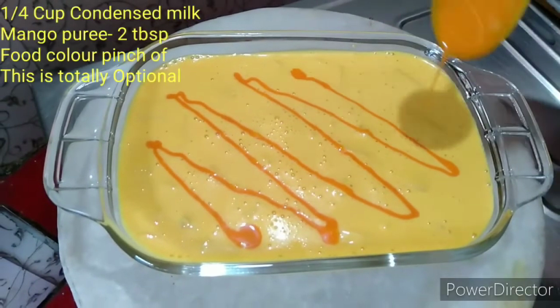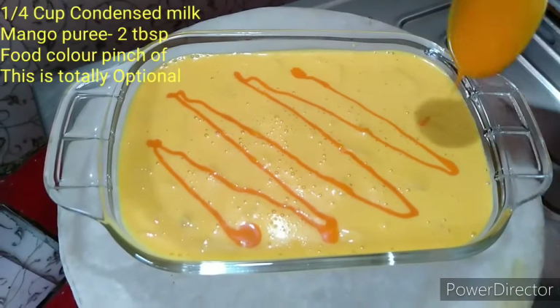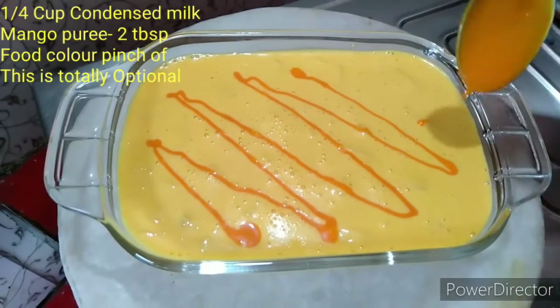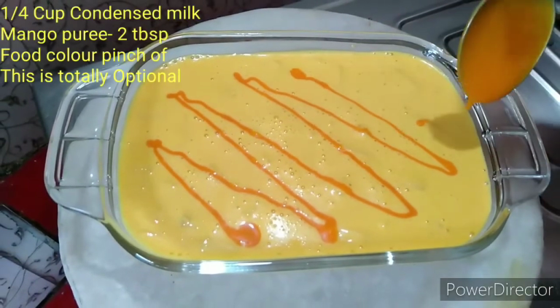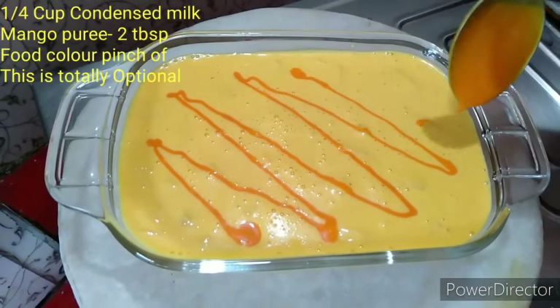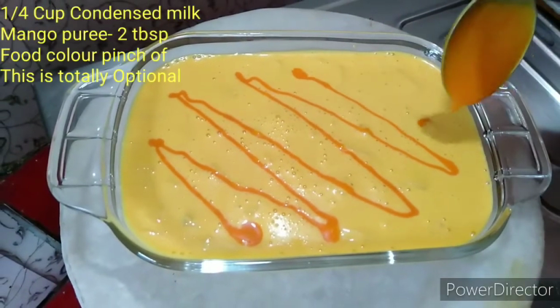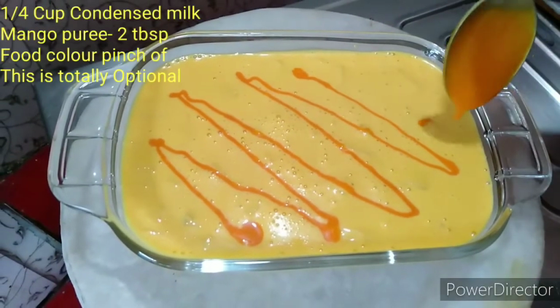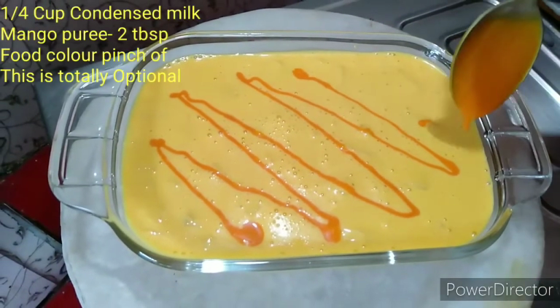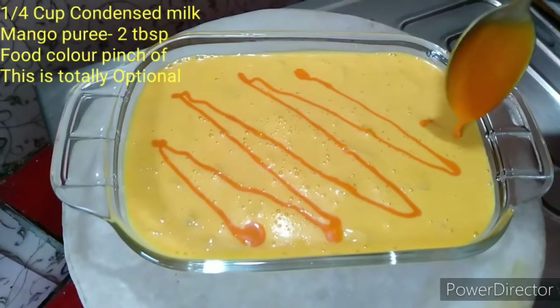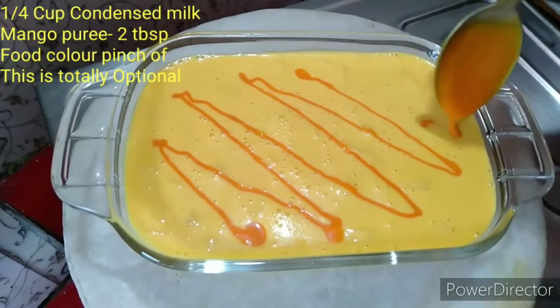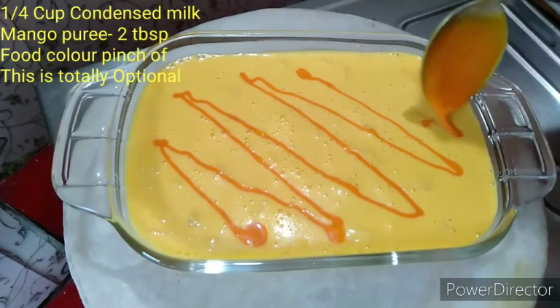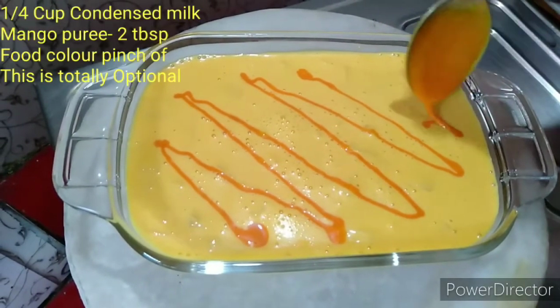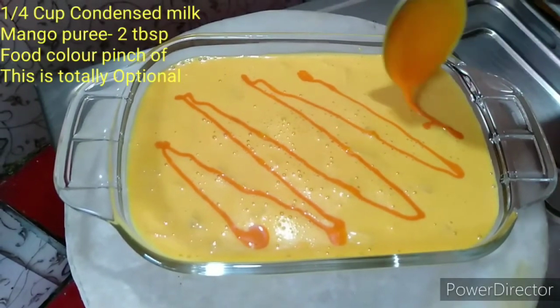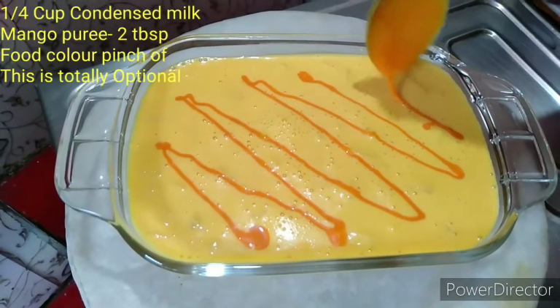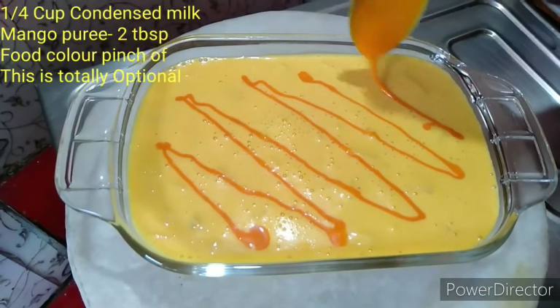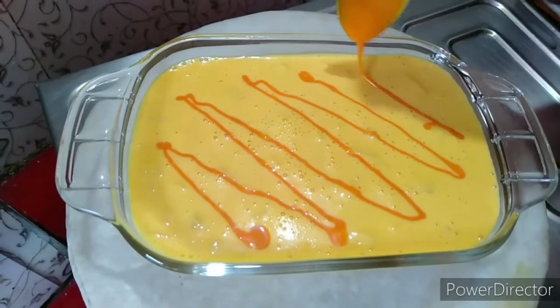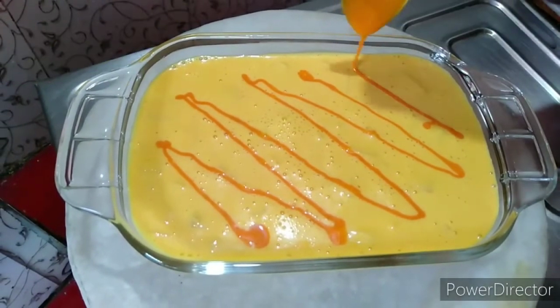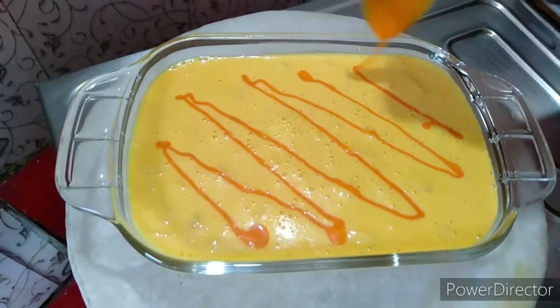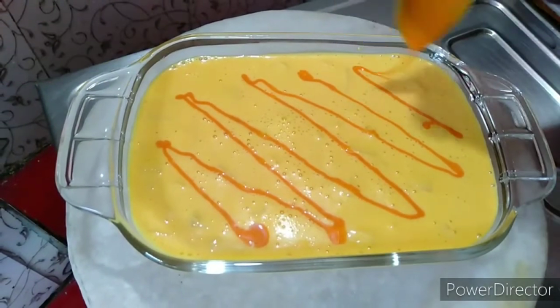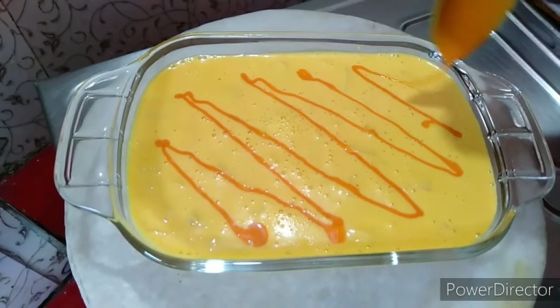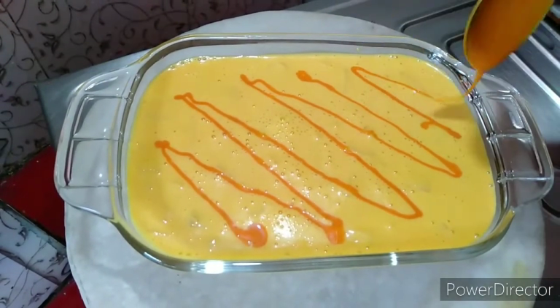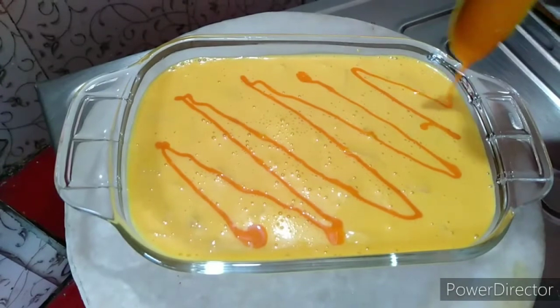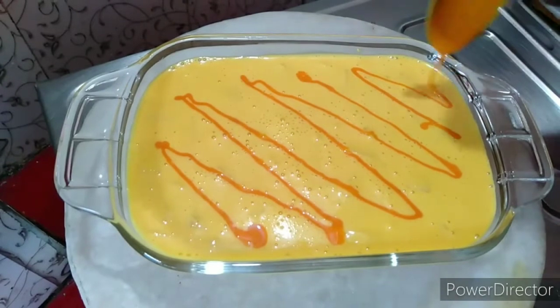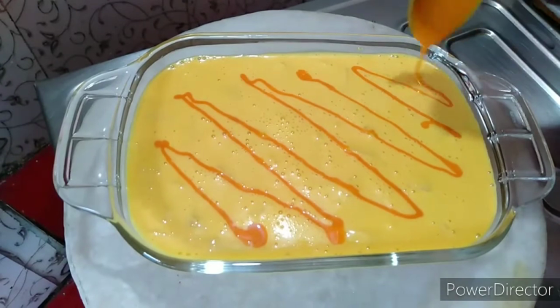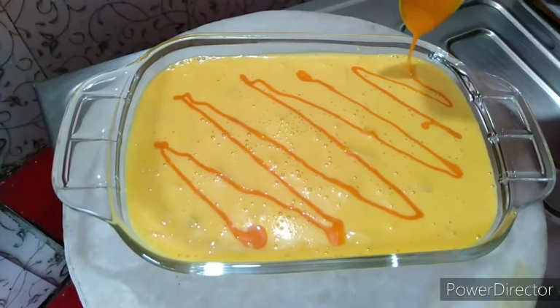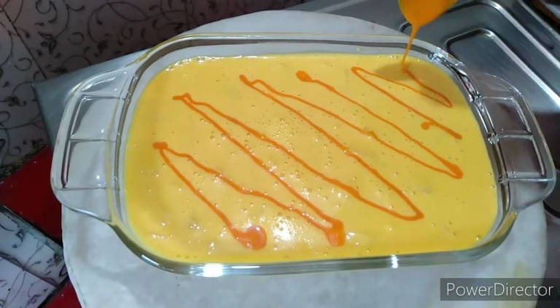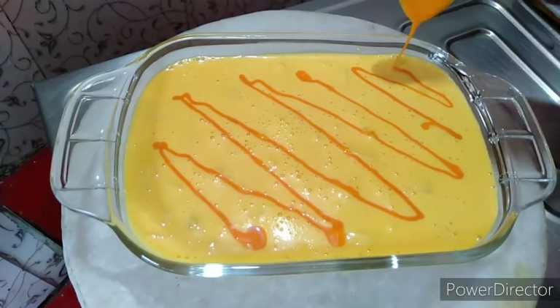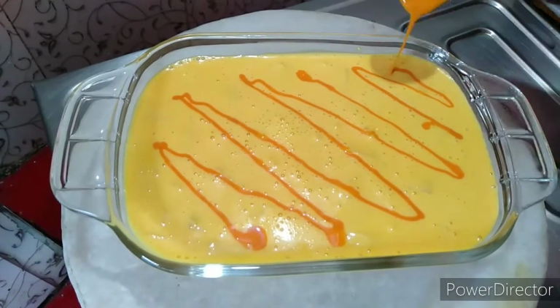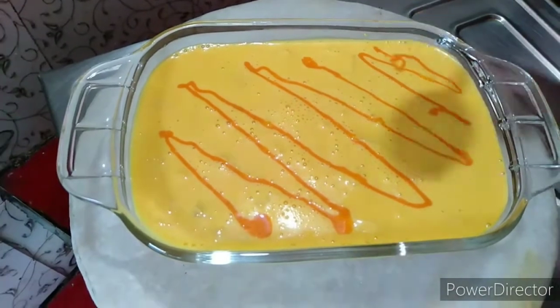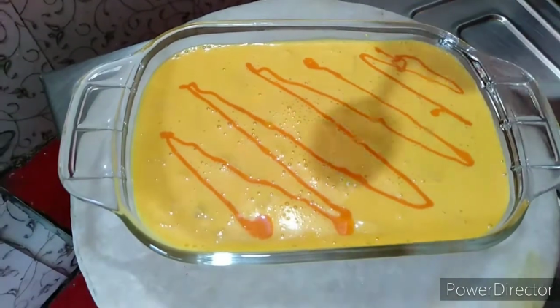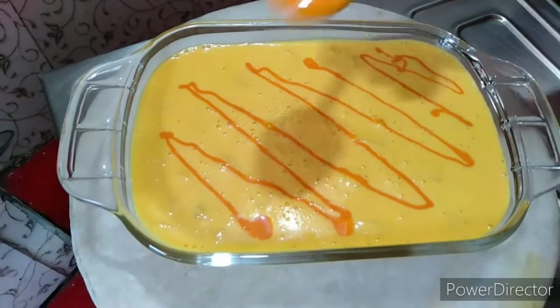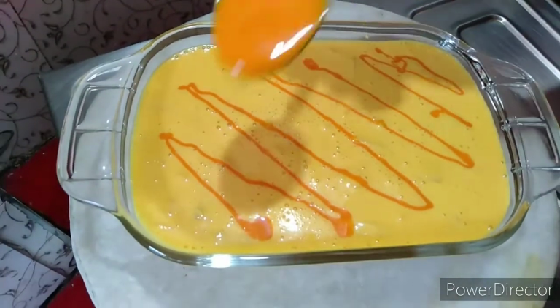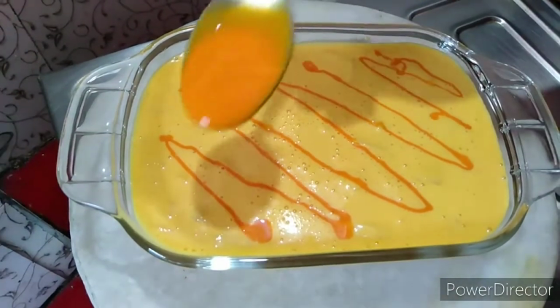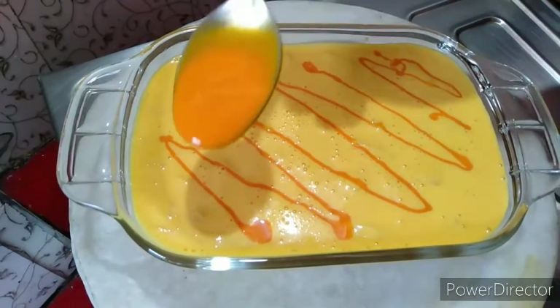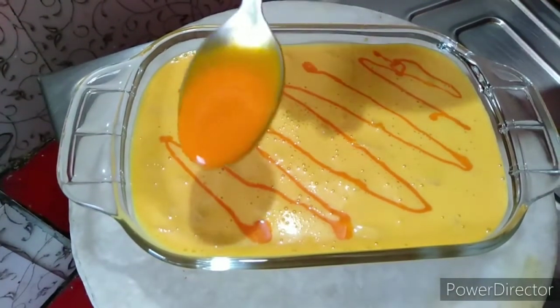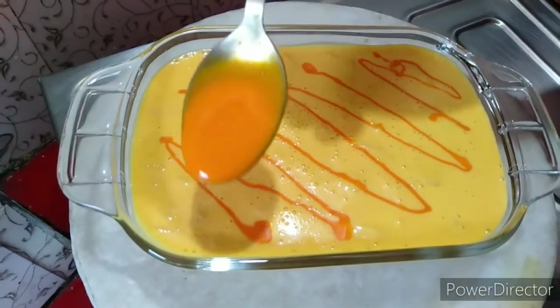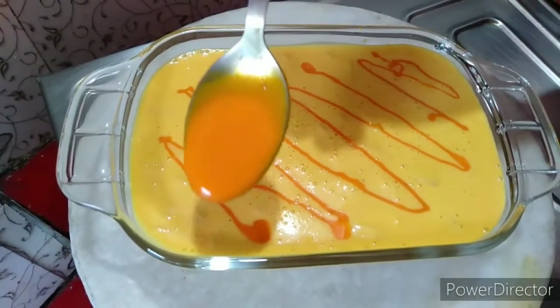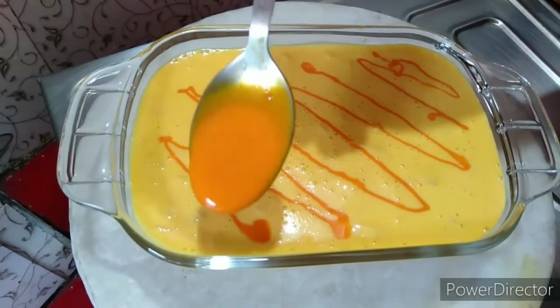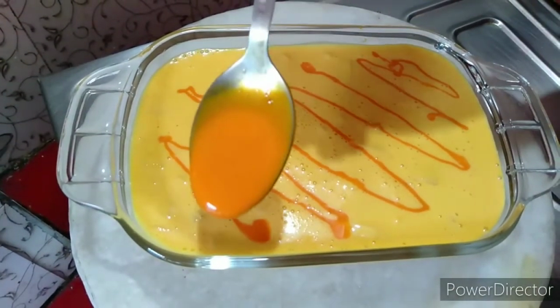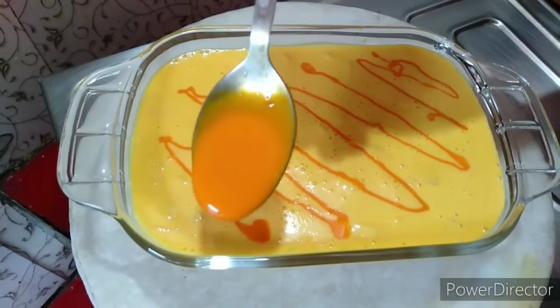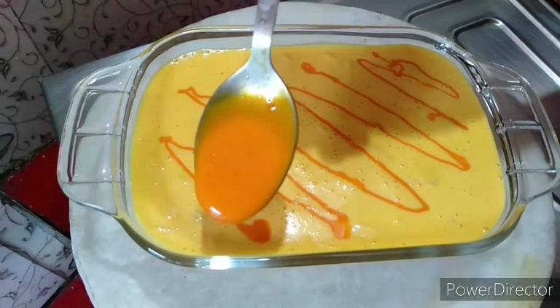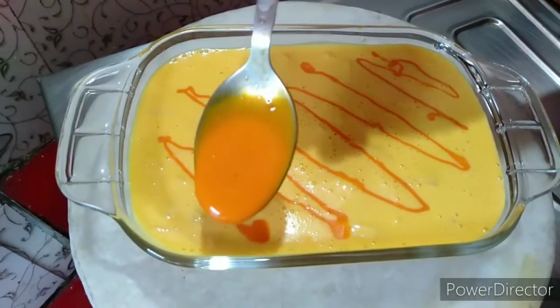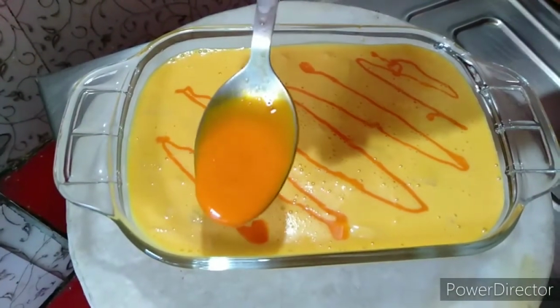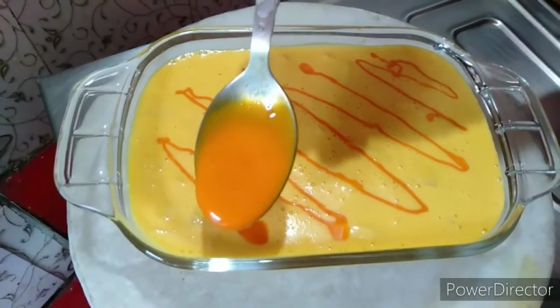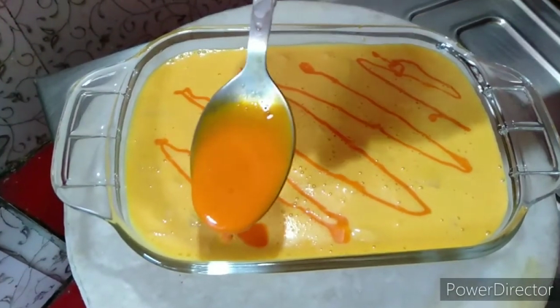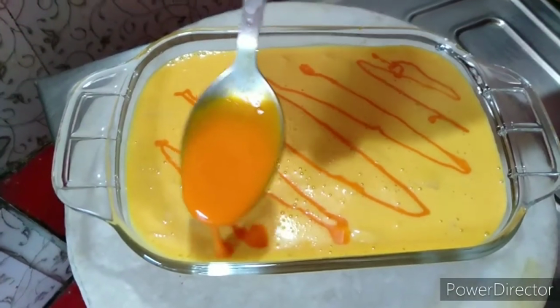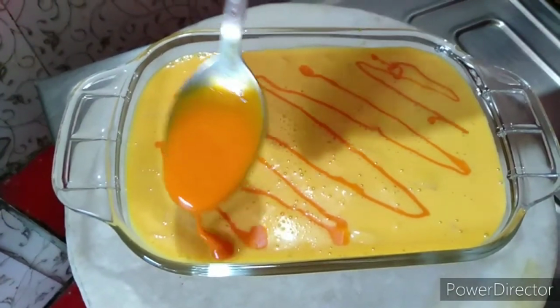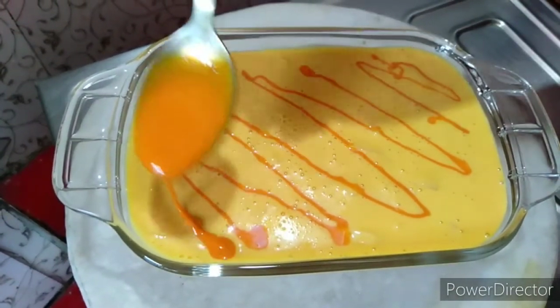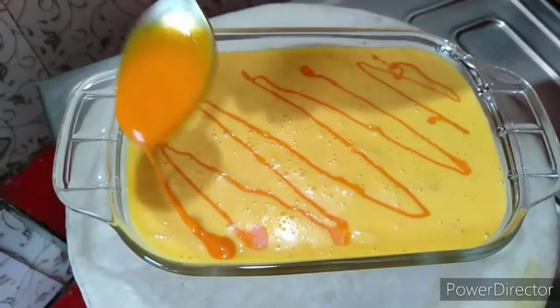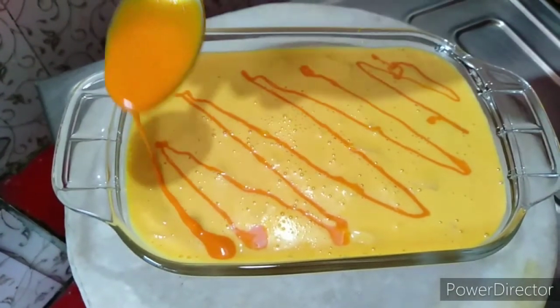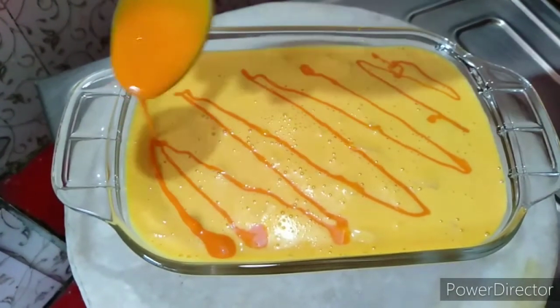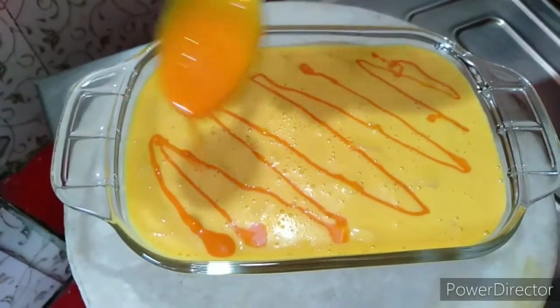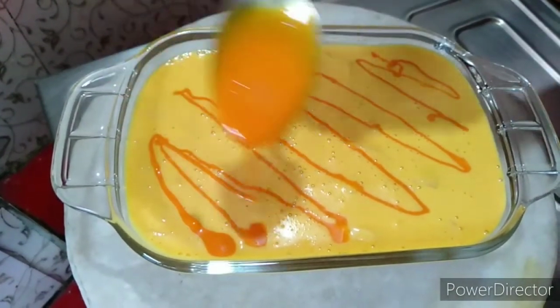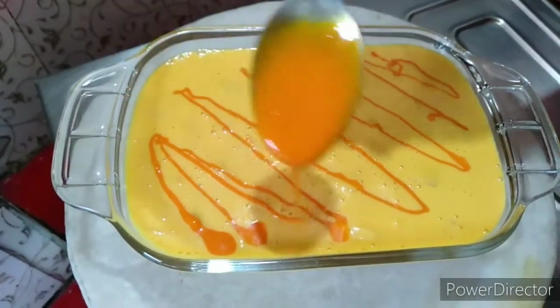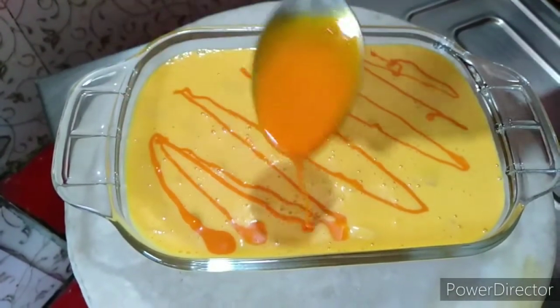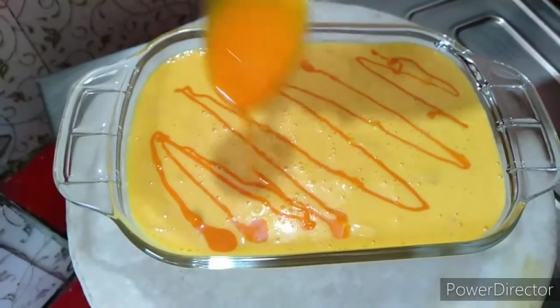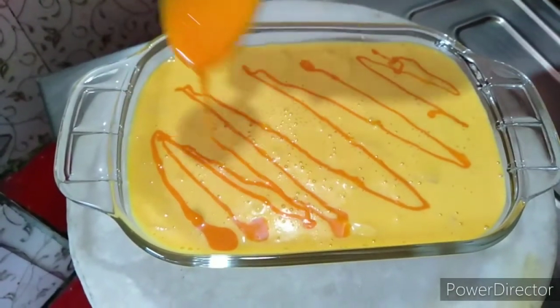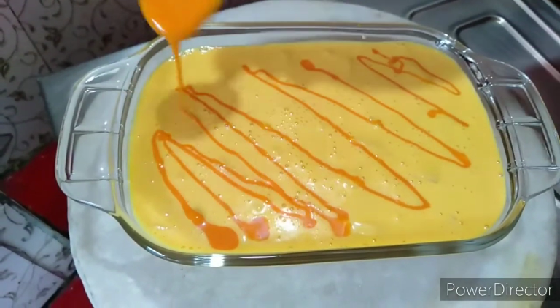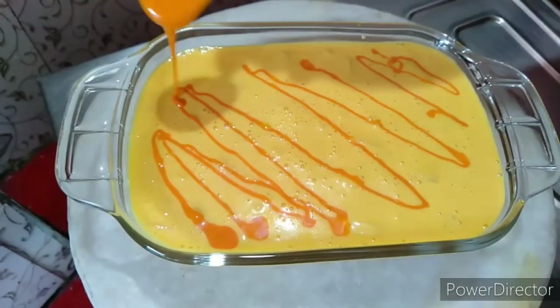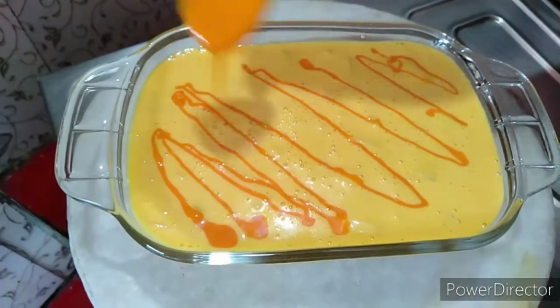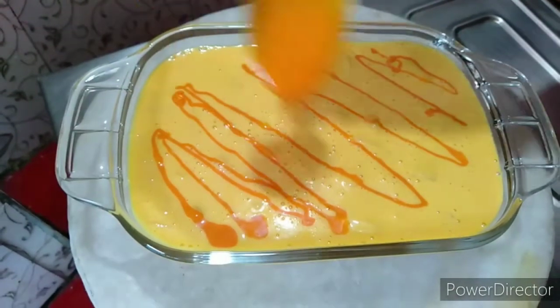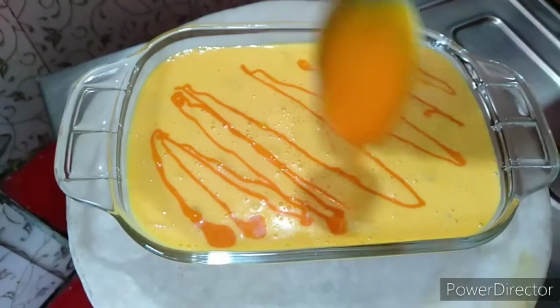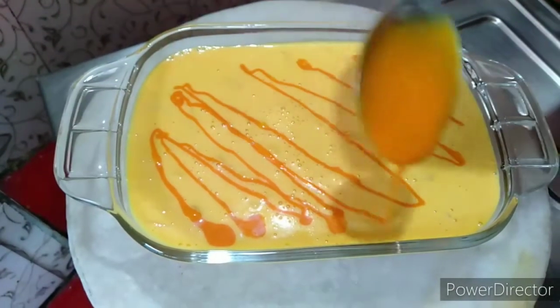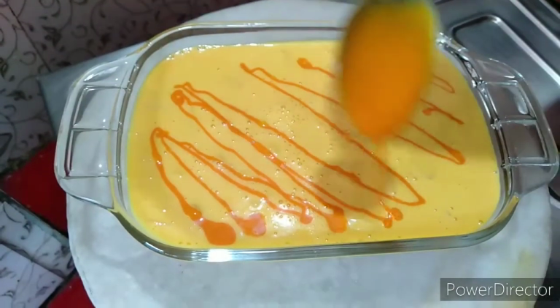I will use condensed milk, mango puree, and some food color, and I will use that as well.